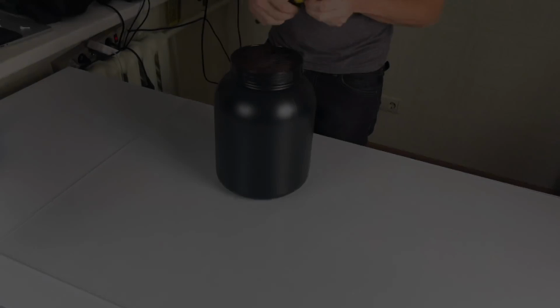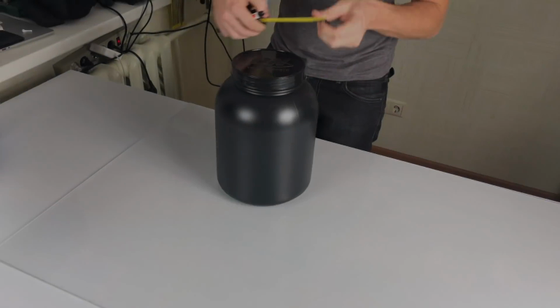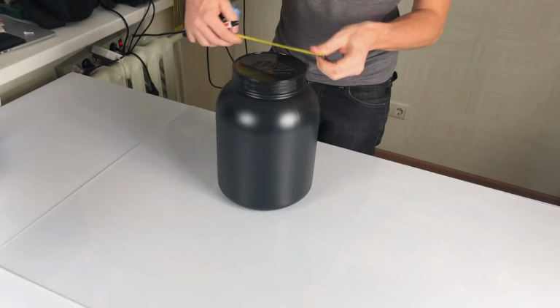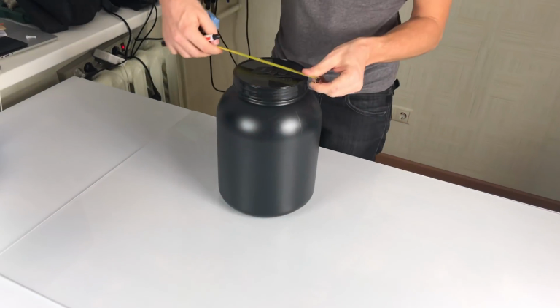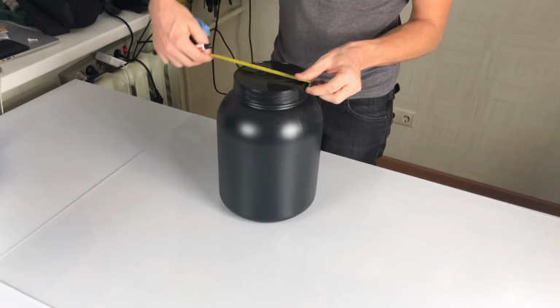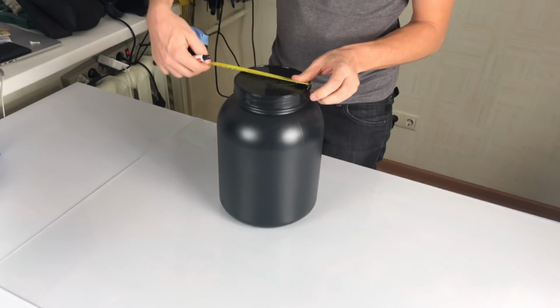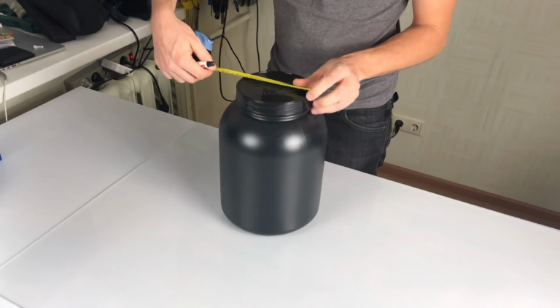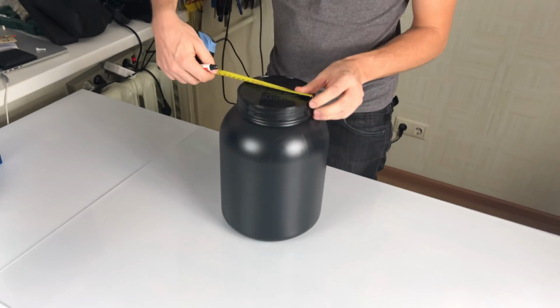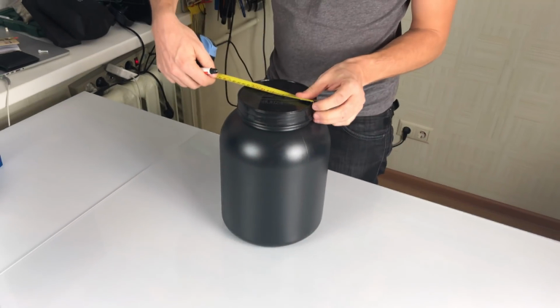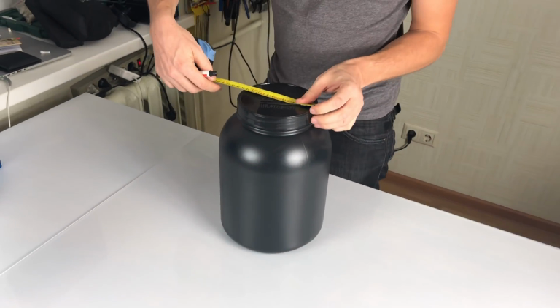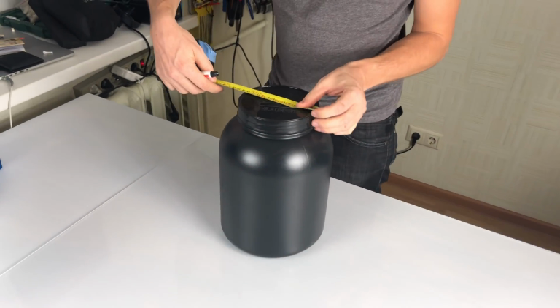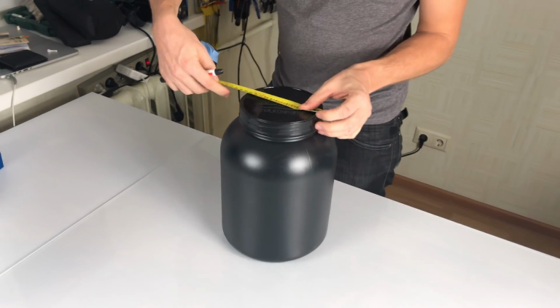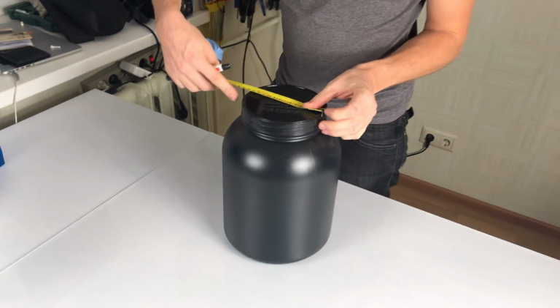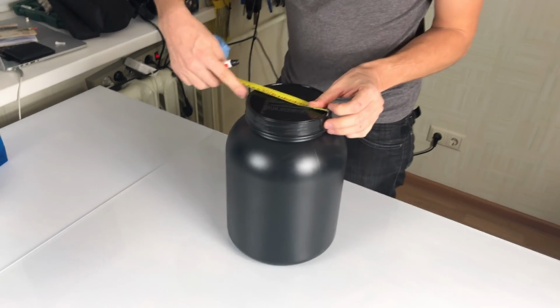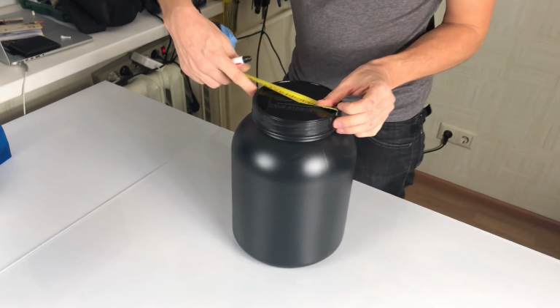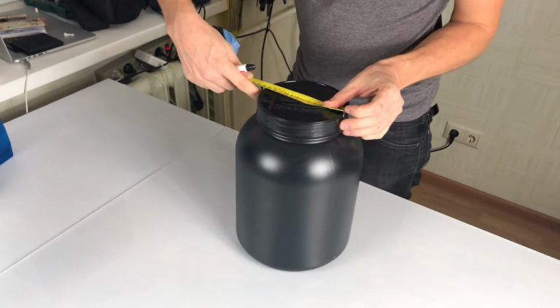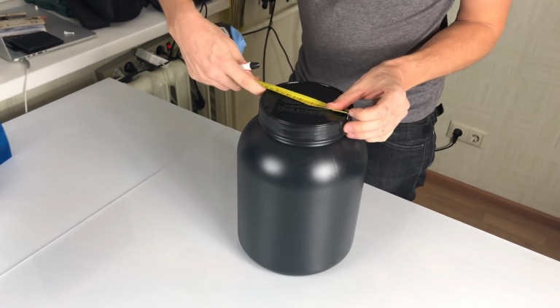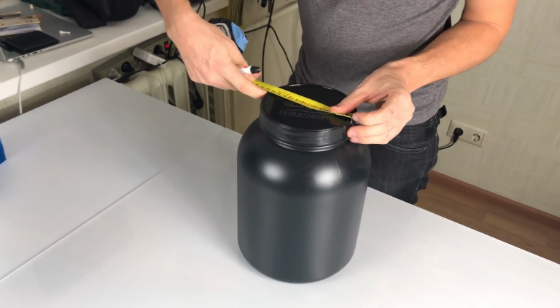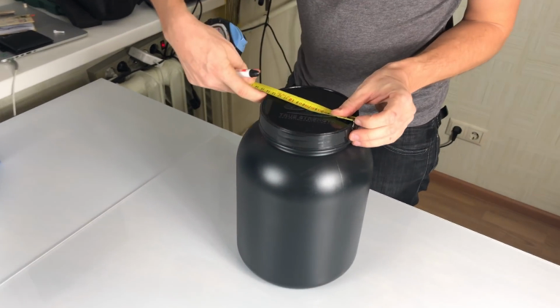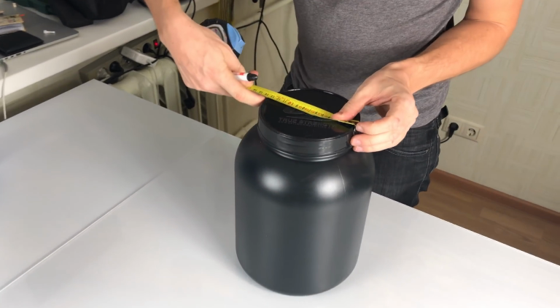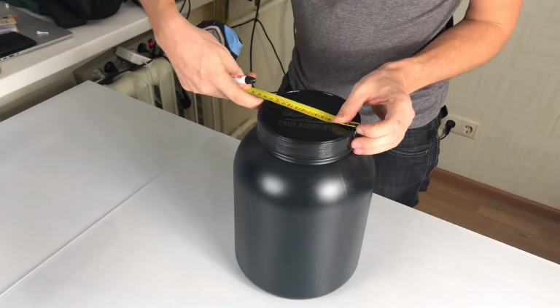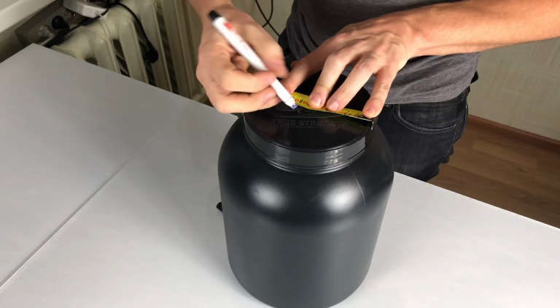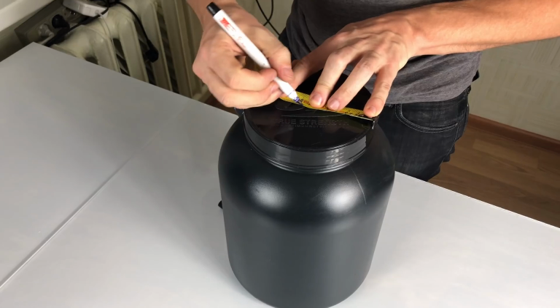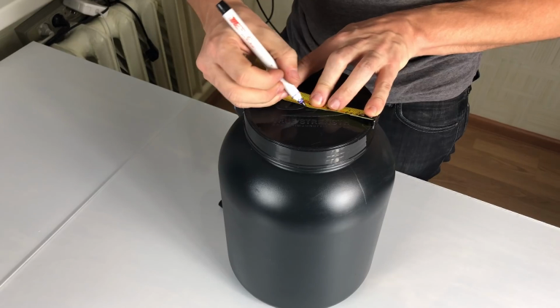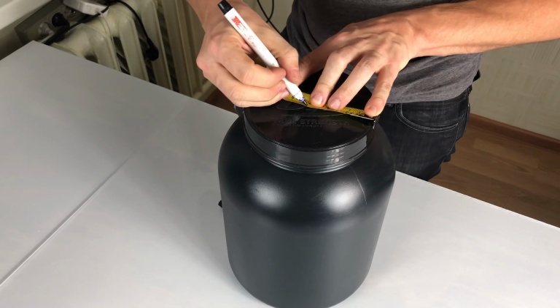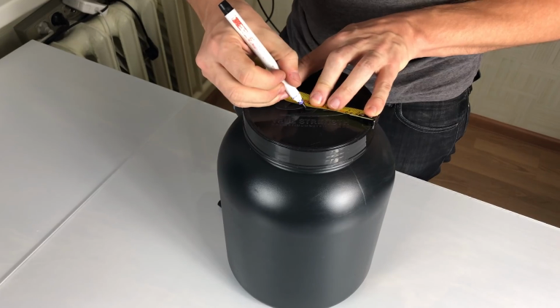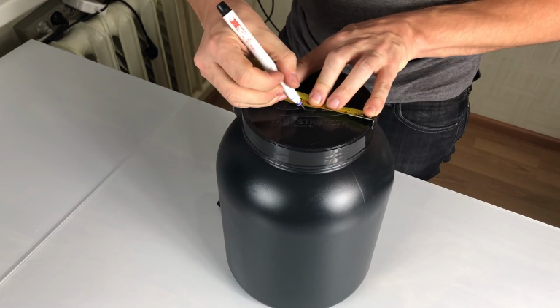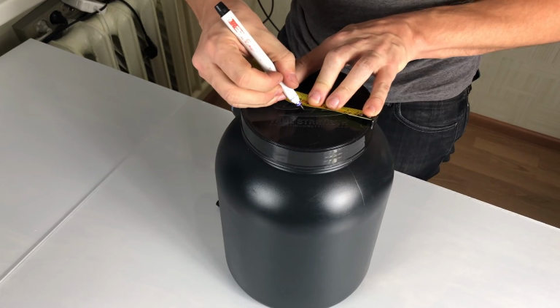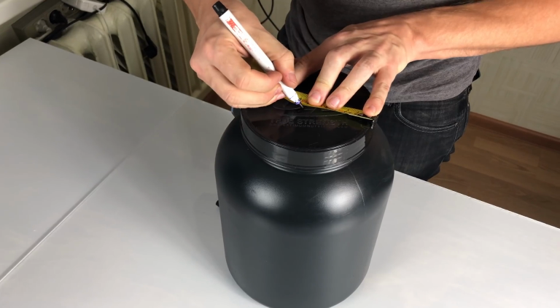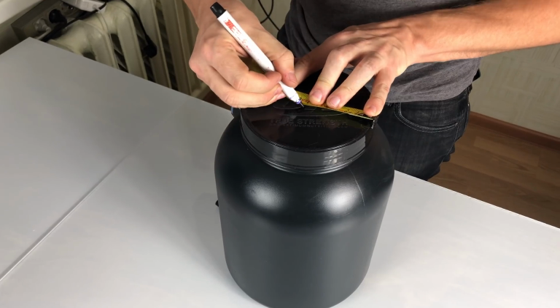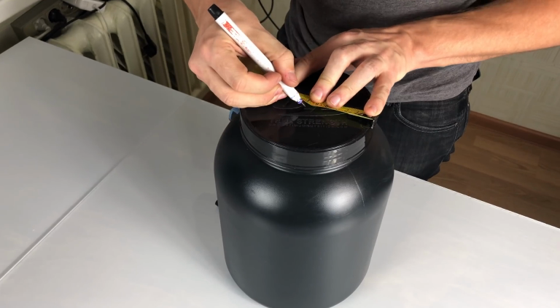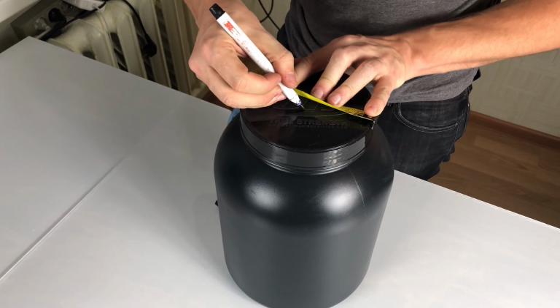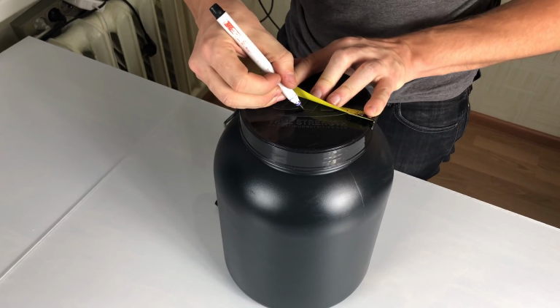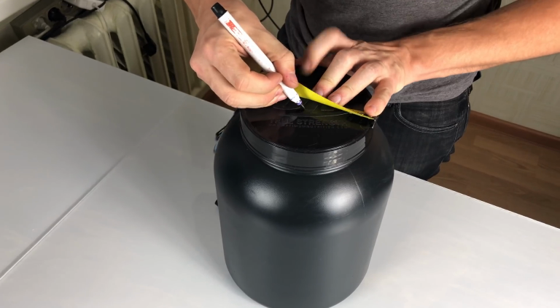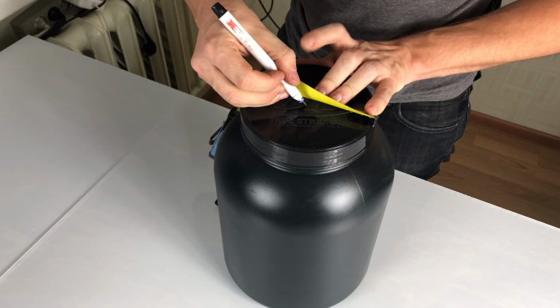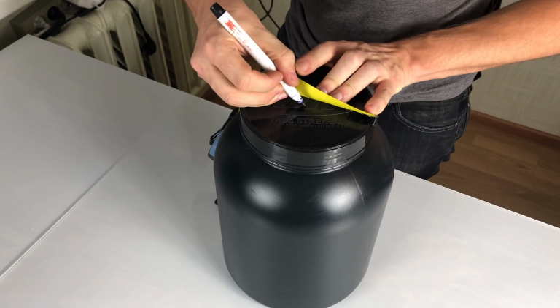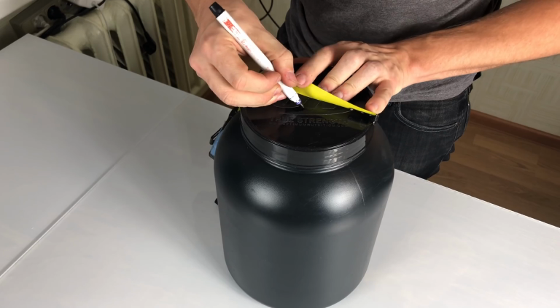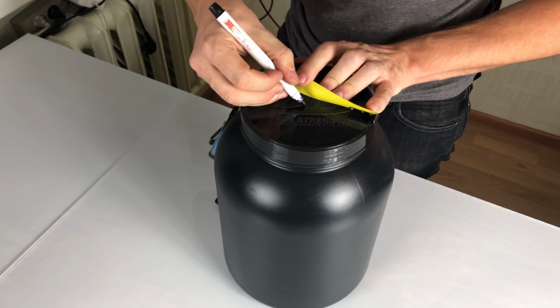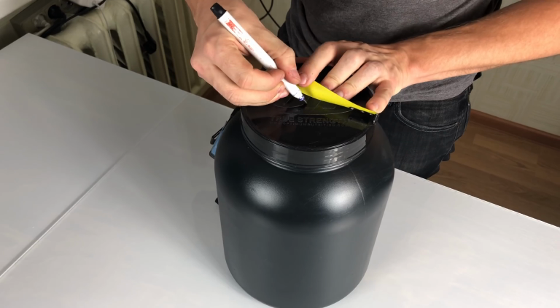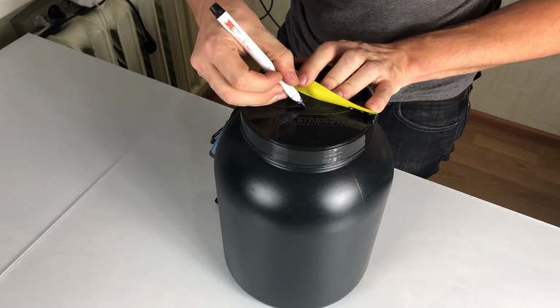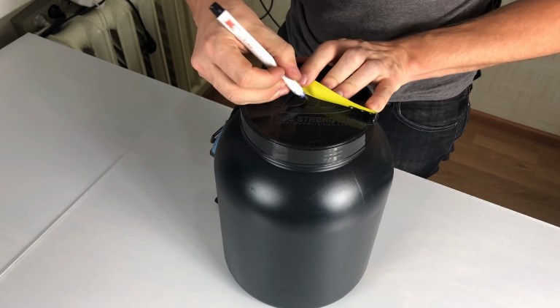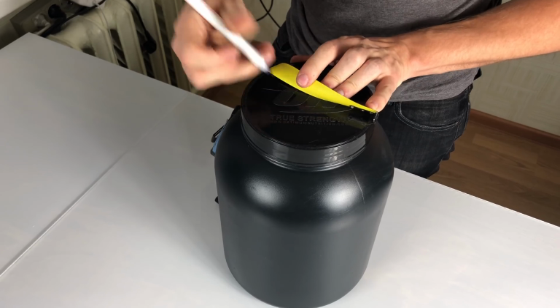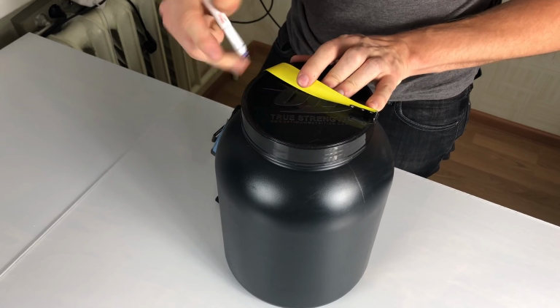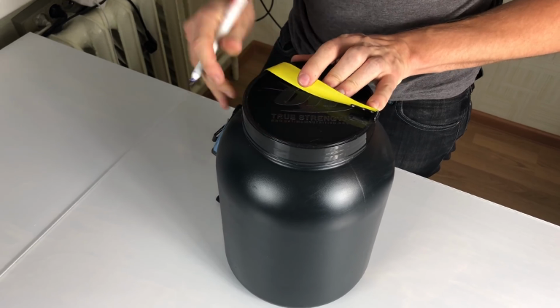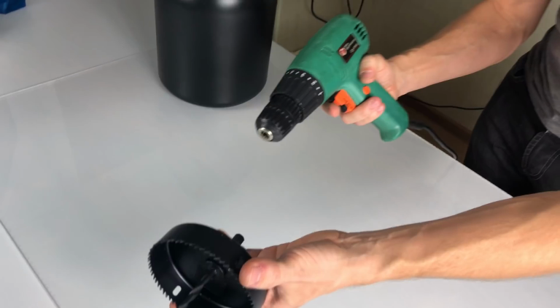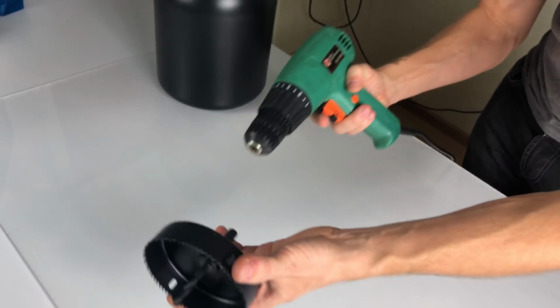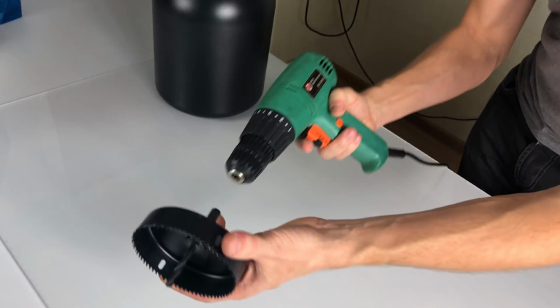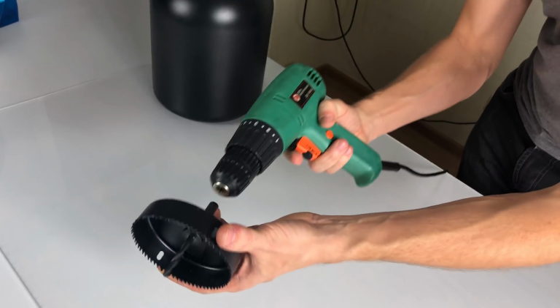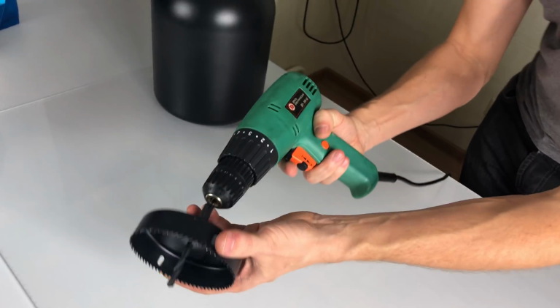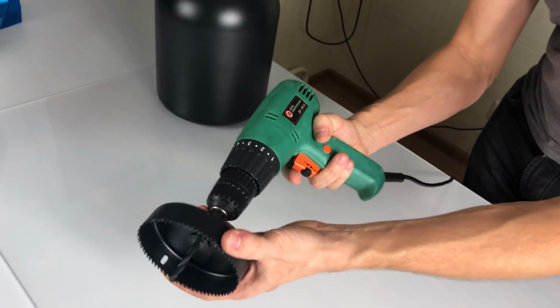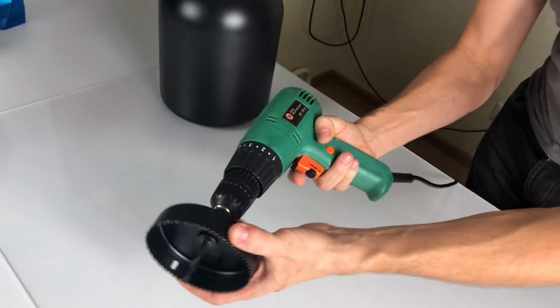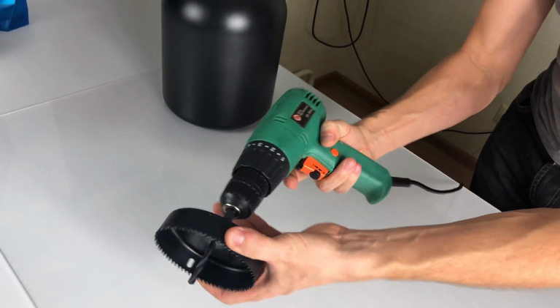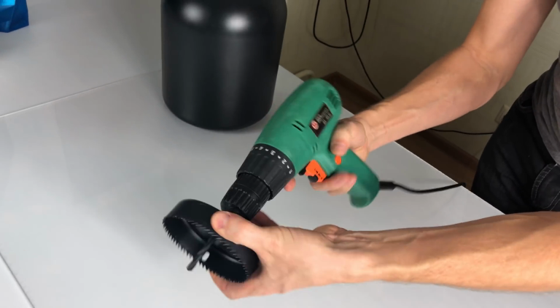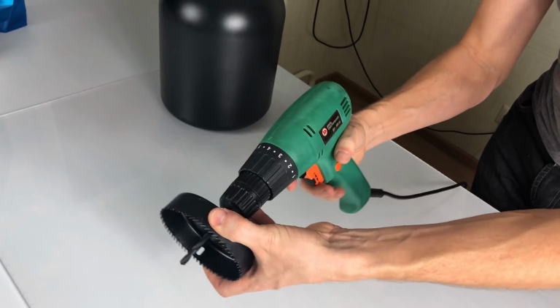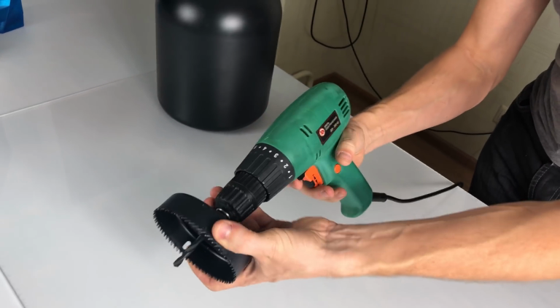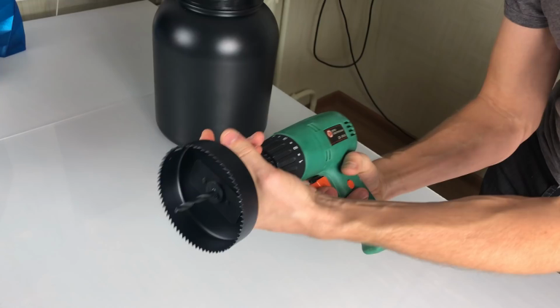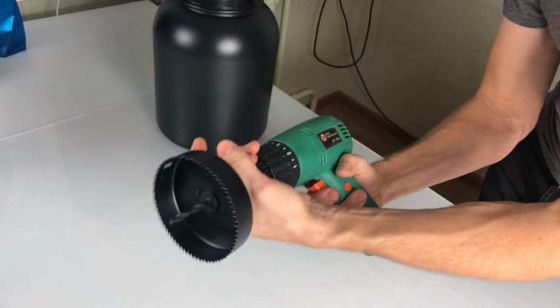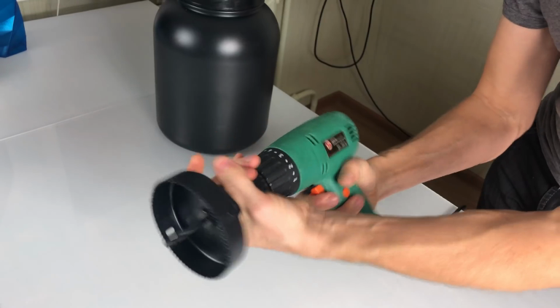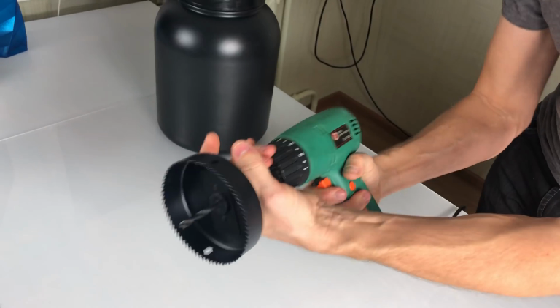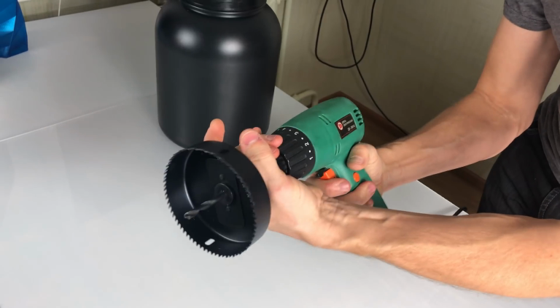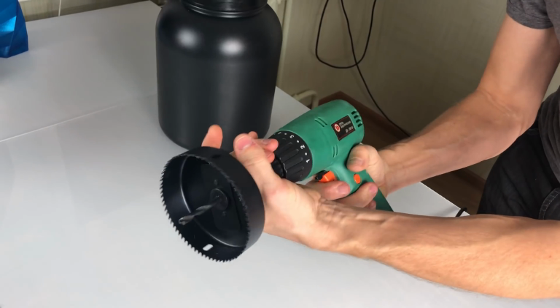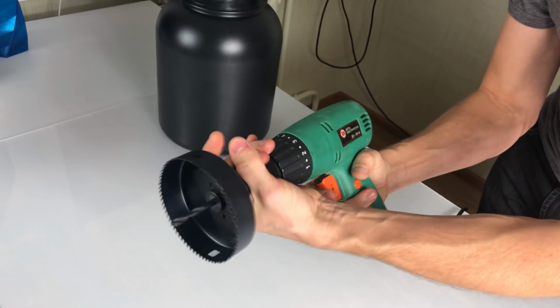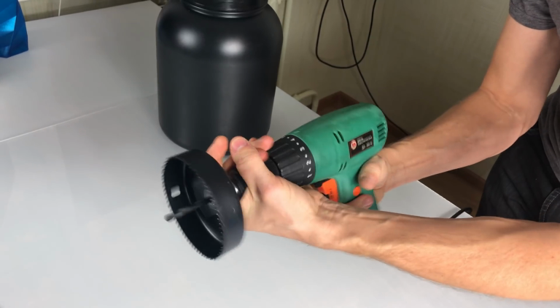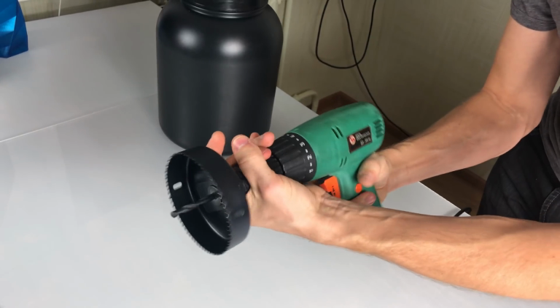Let's start with a protein powder container. It's important that it's not translucent, because light can trigger algae growth.